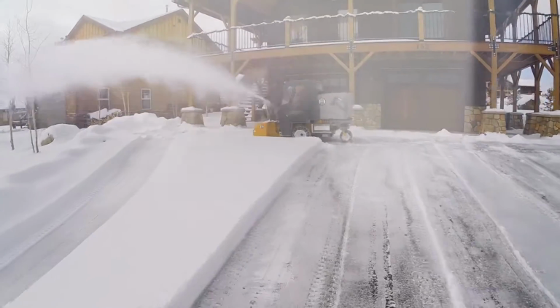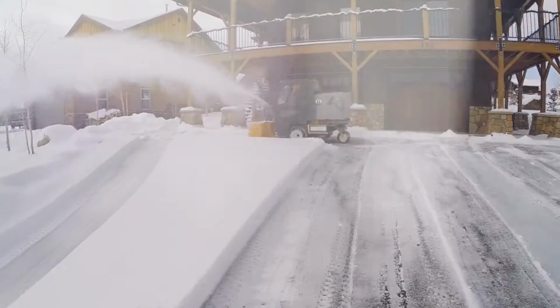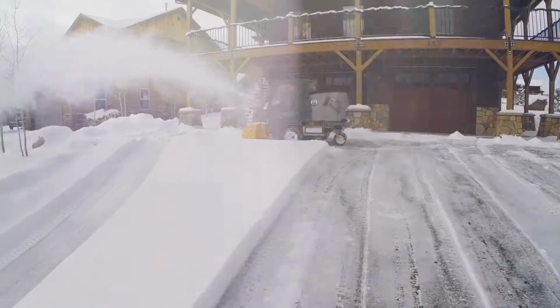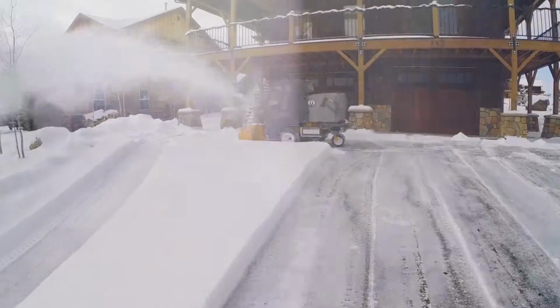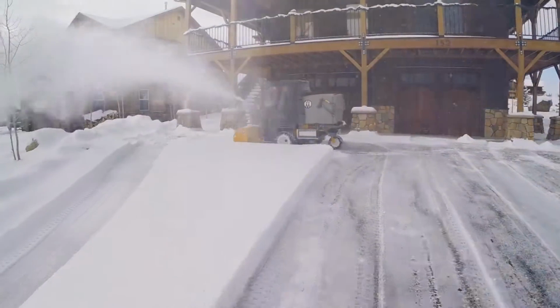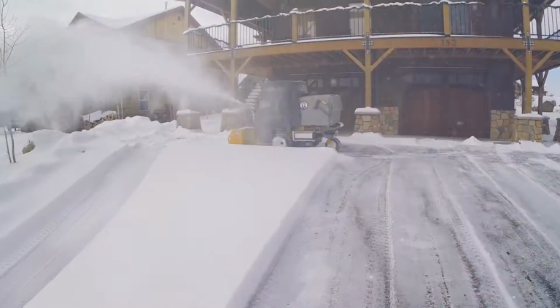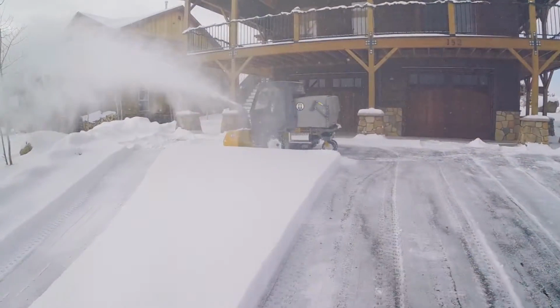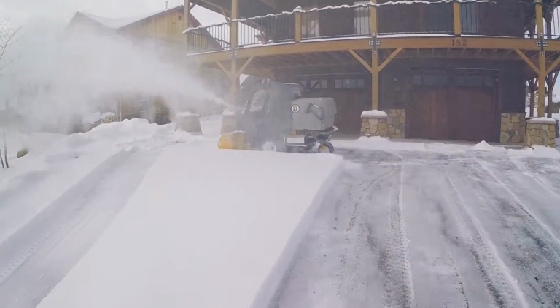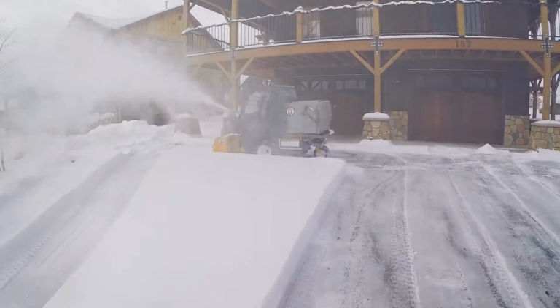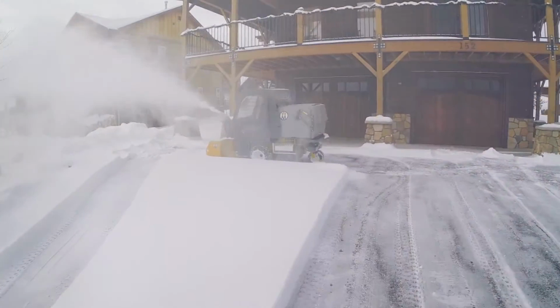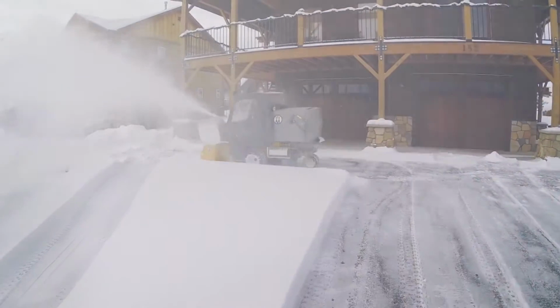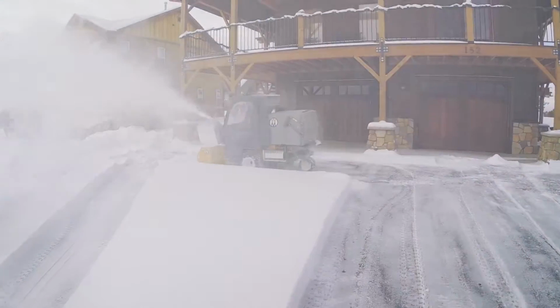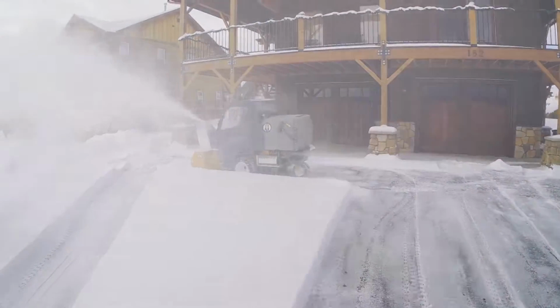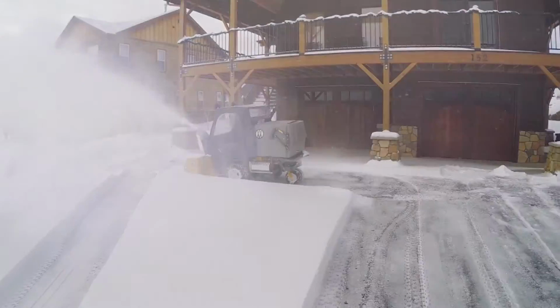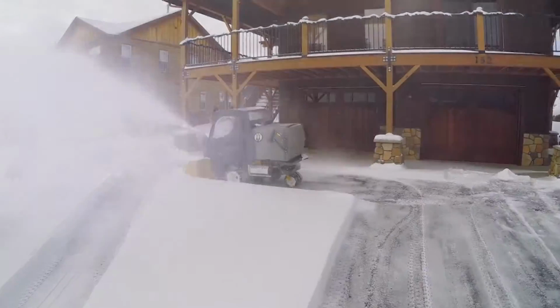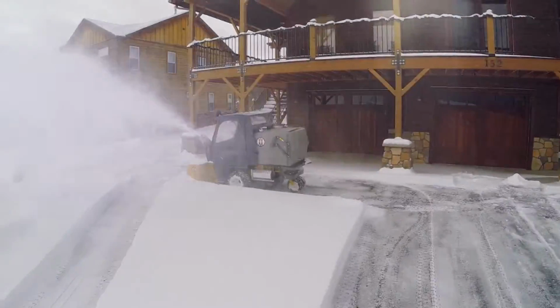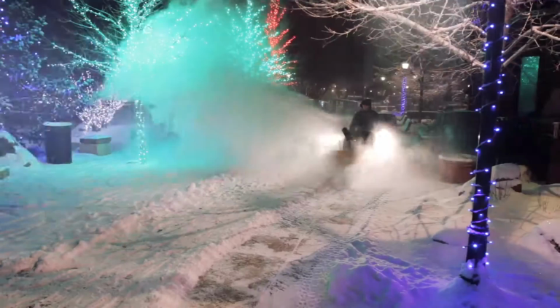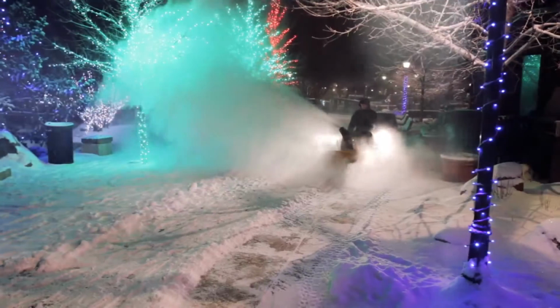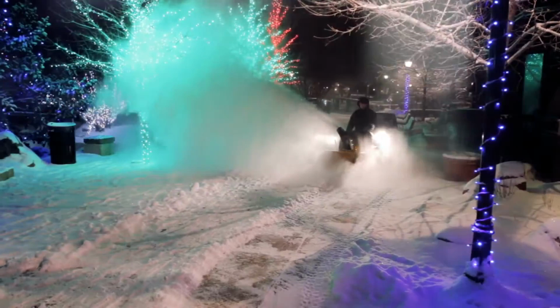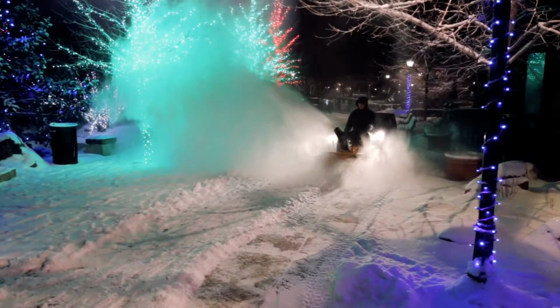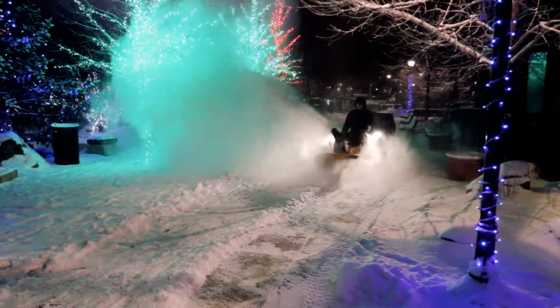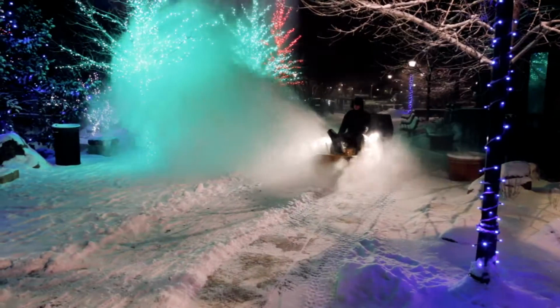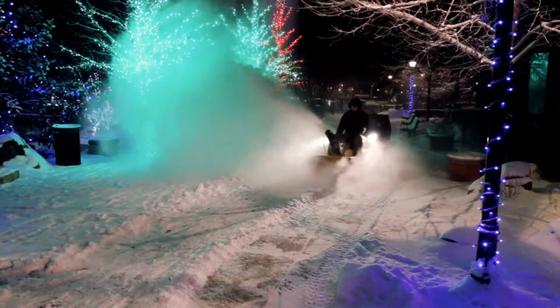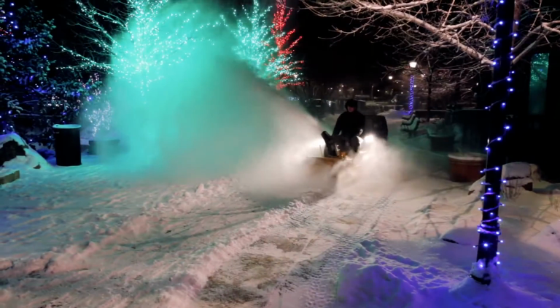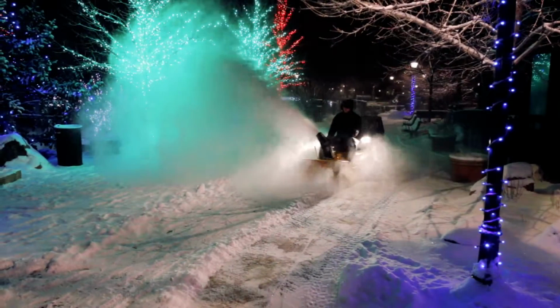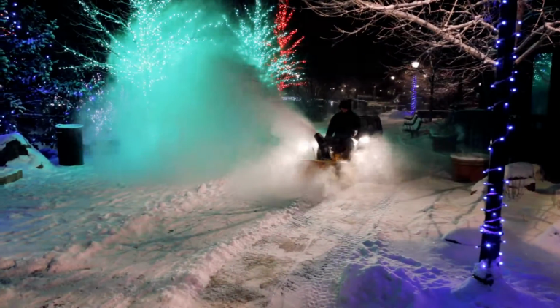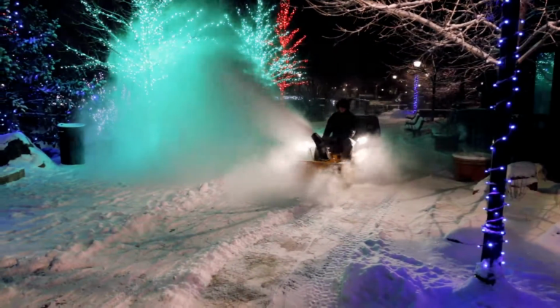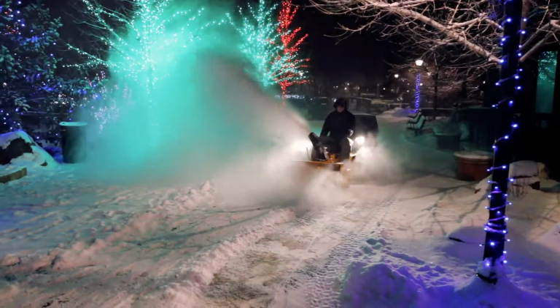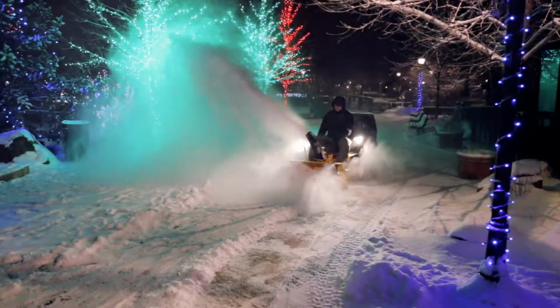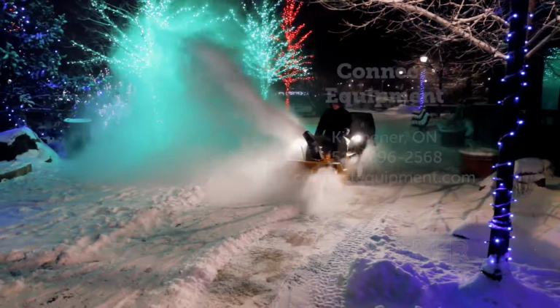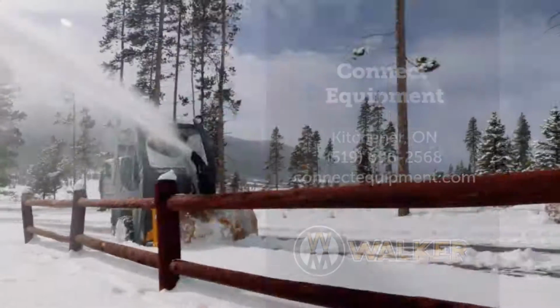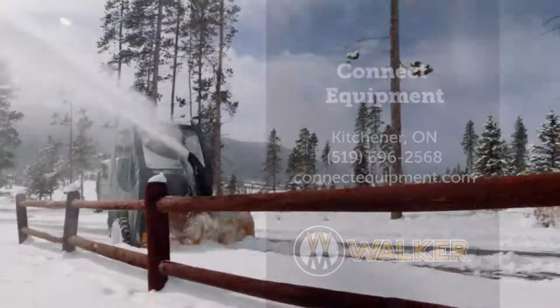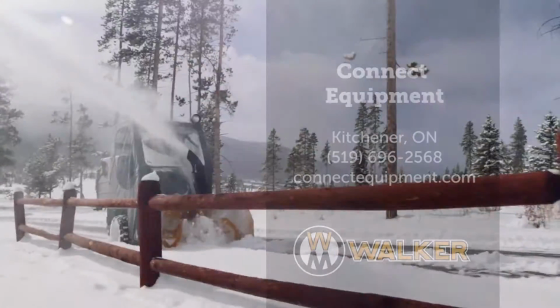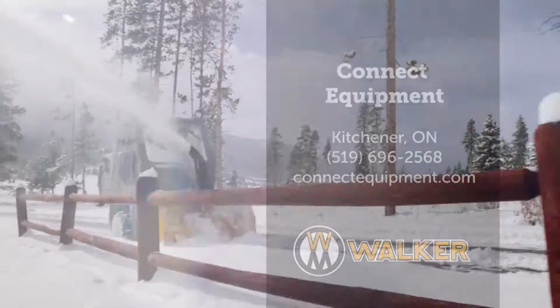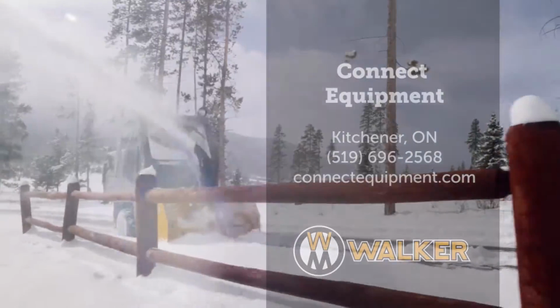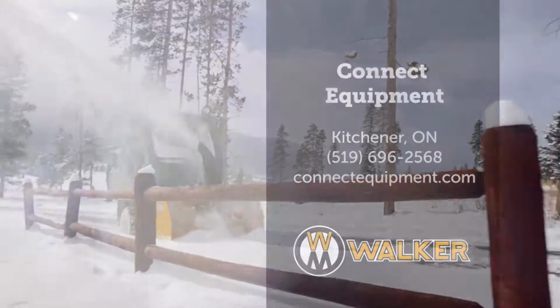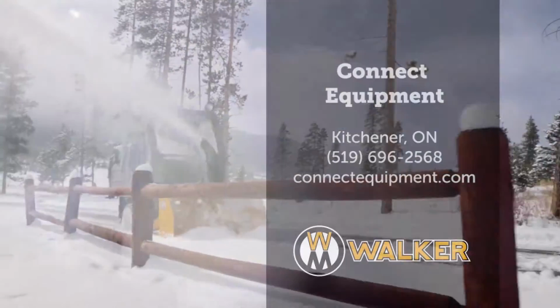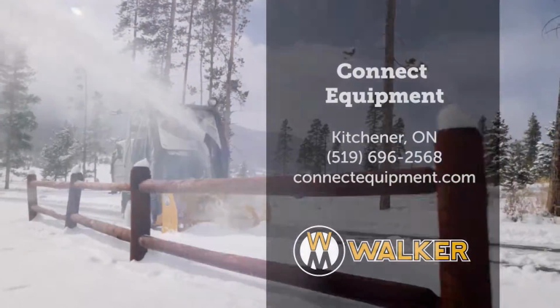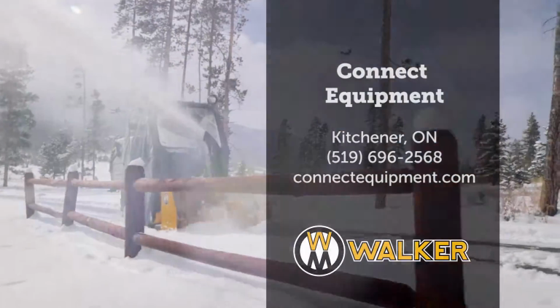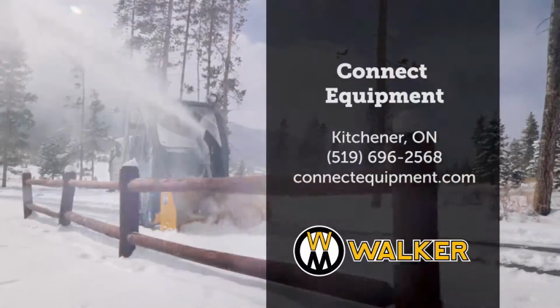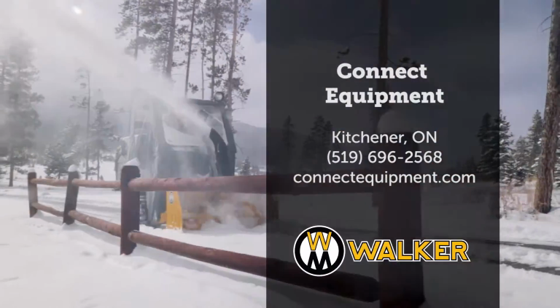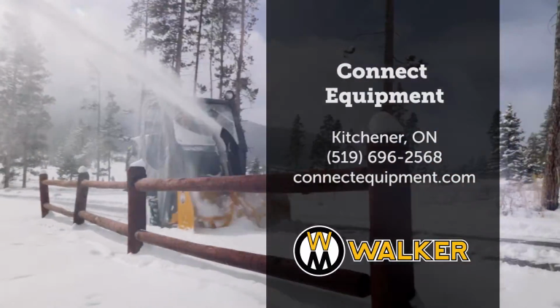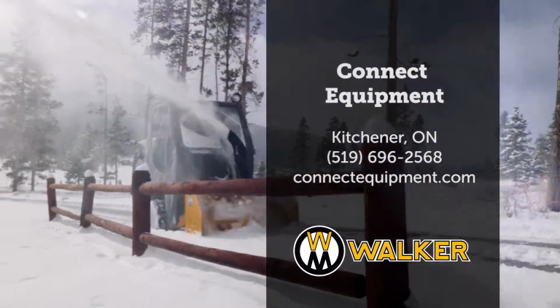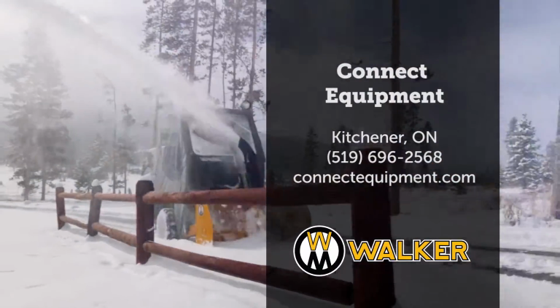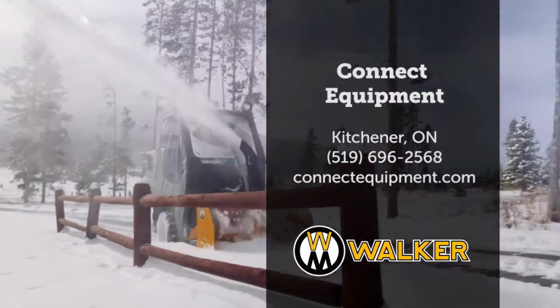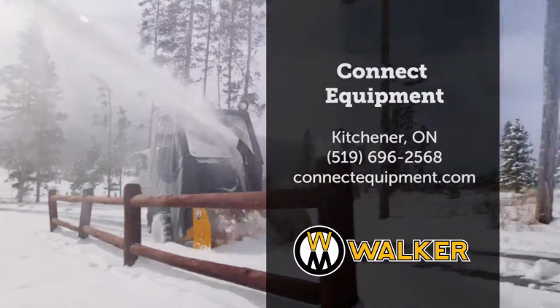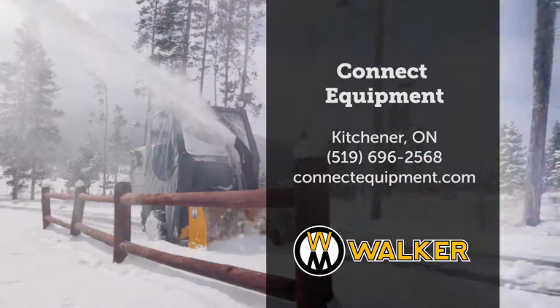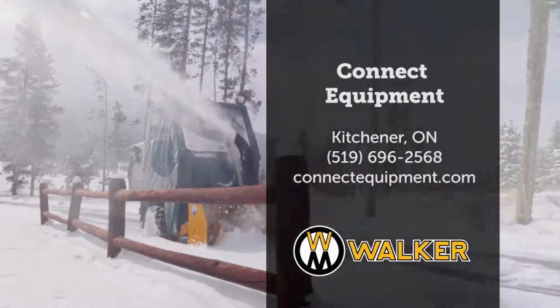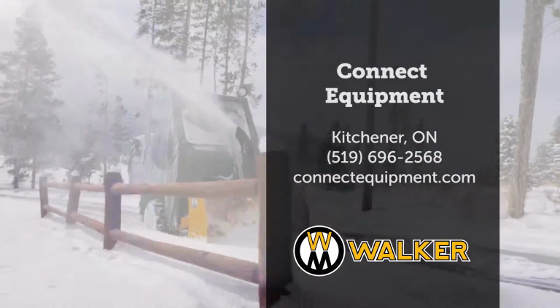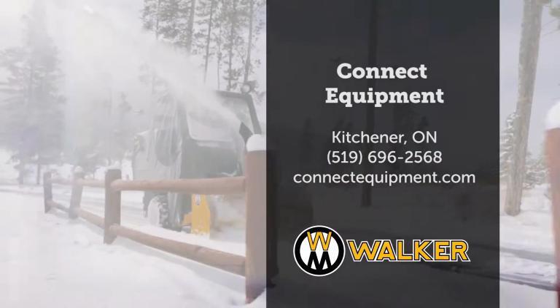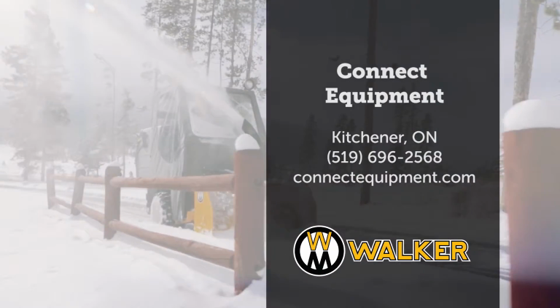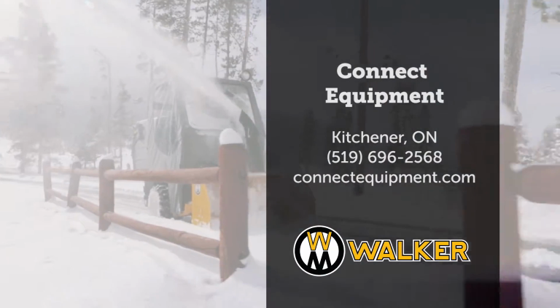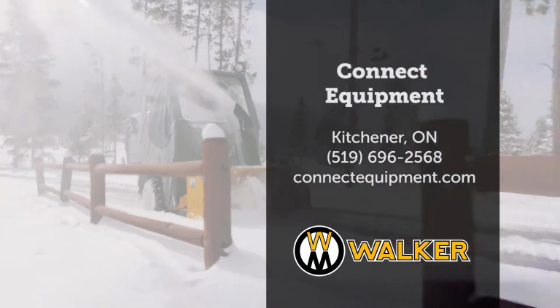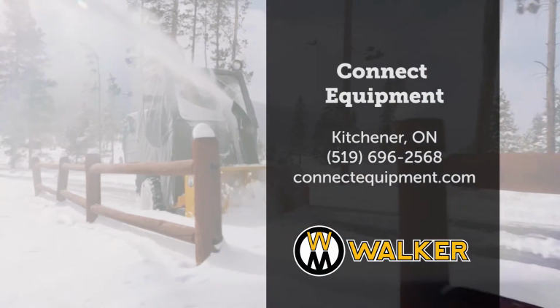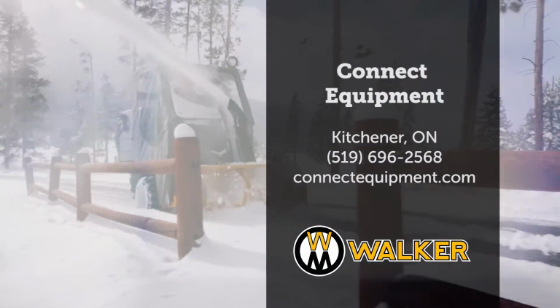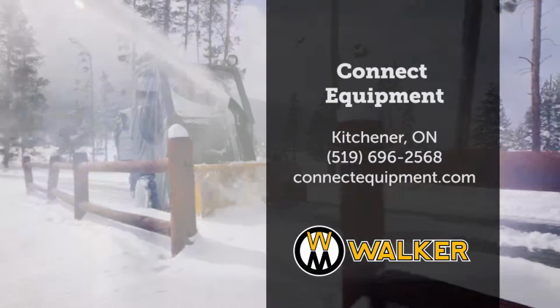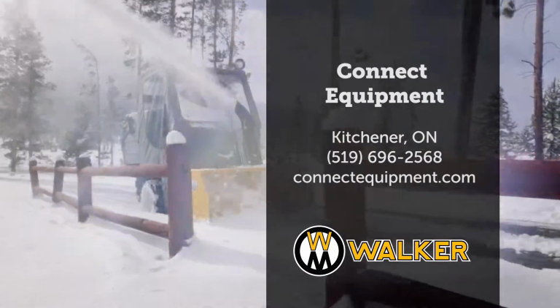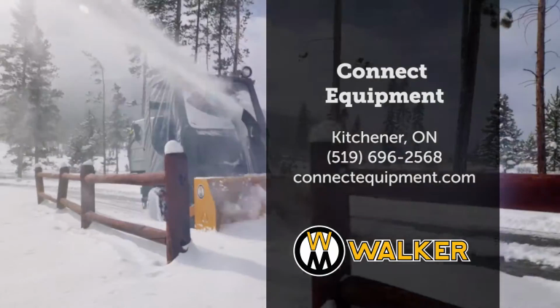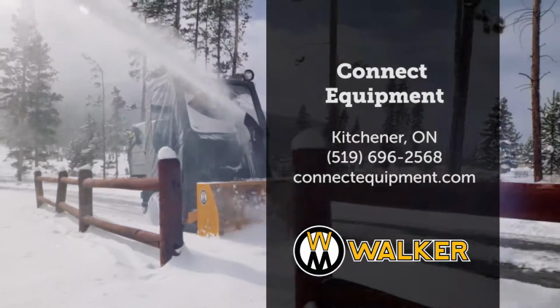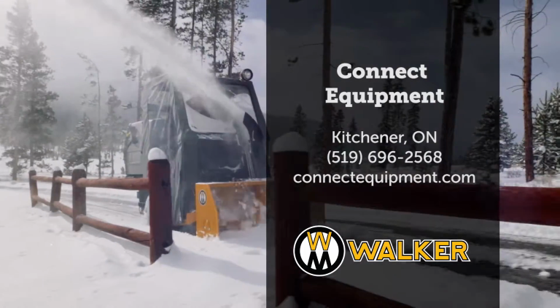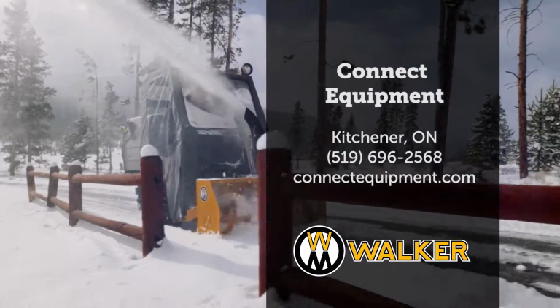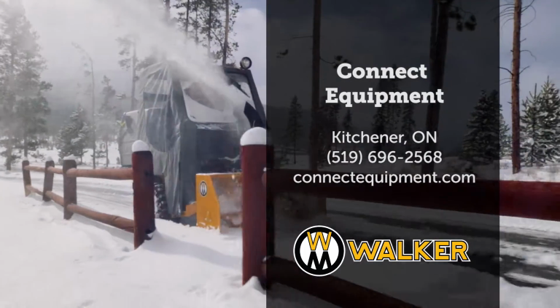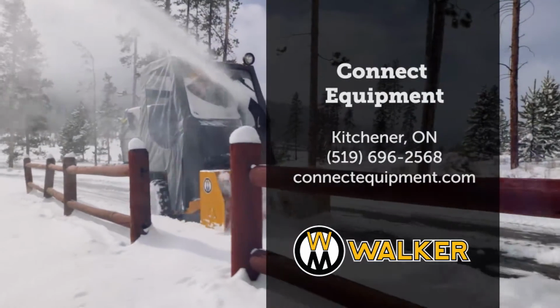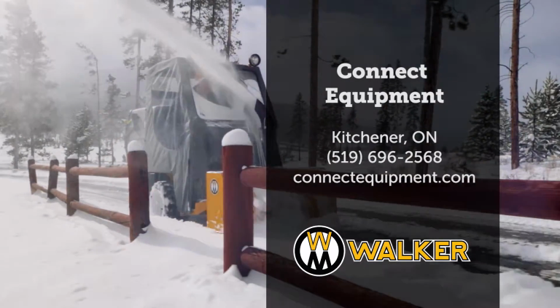It's time to get geared up for winter with zero down and no payments until the grass starts growing. Contact your local Walker dealer for a demo today.